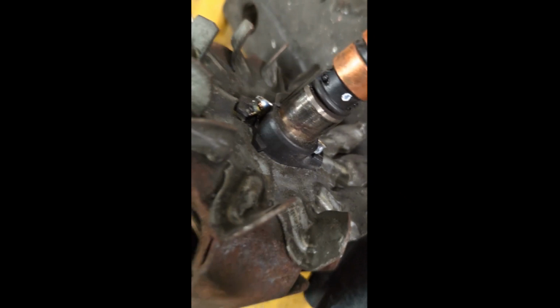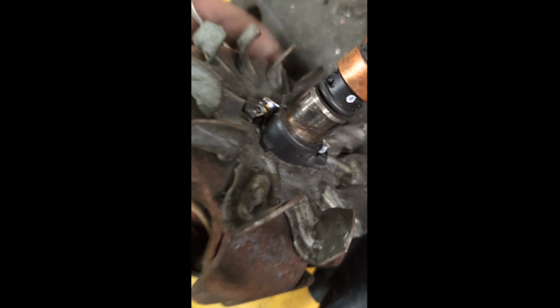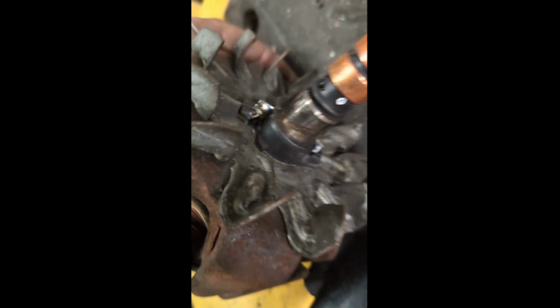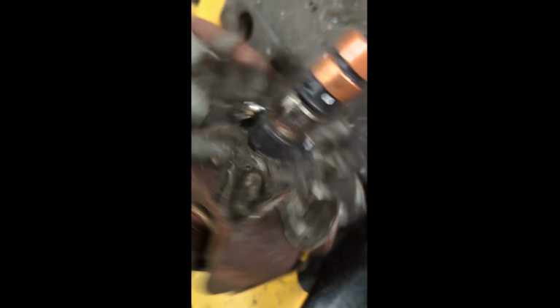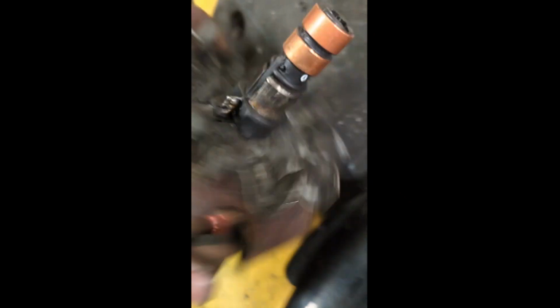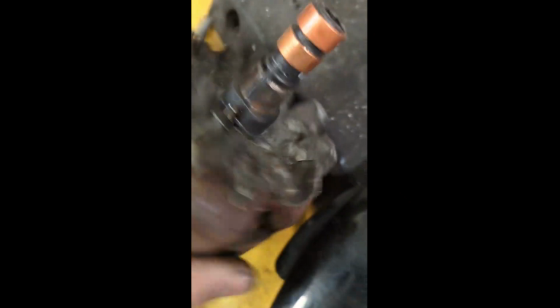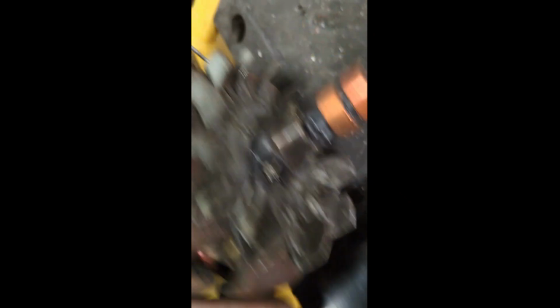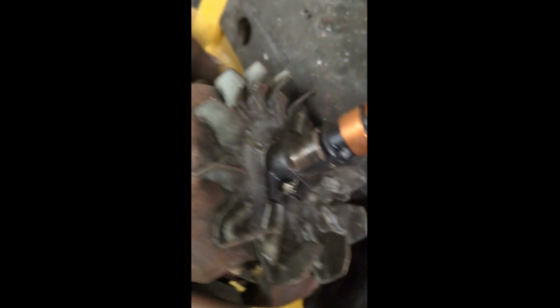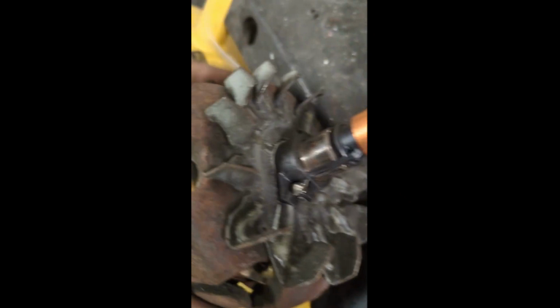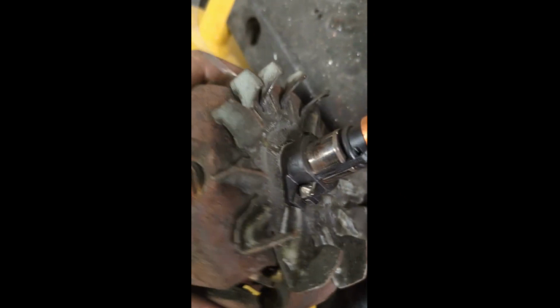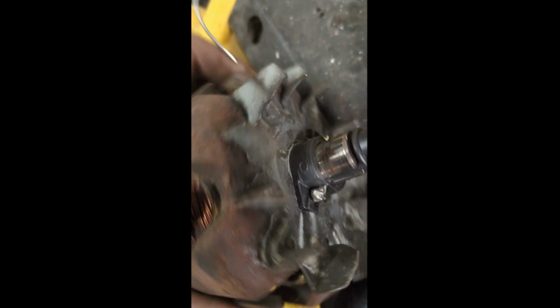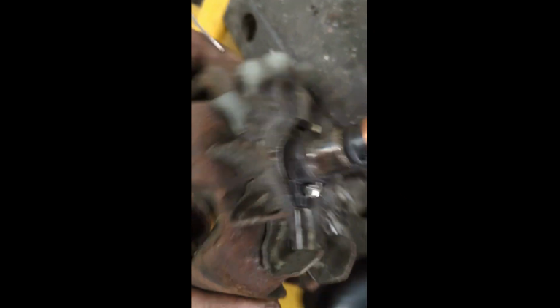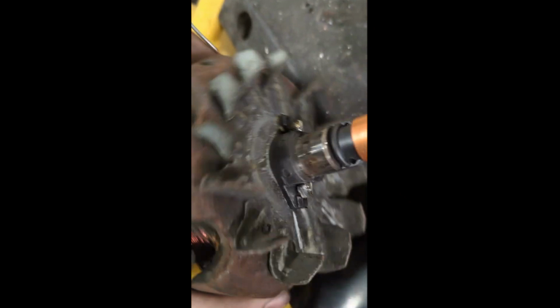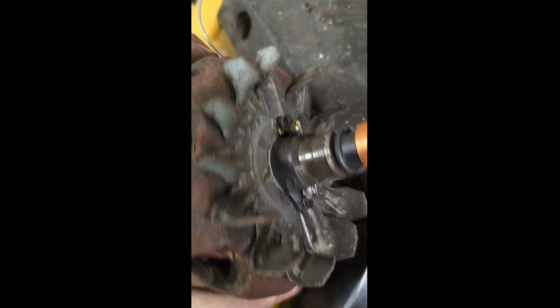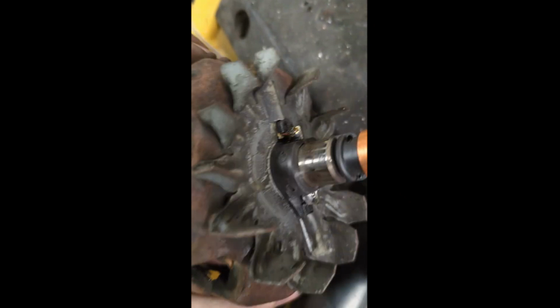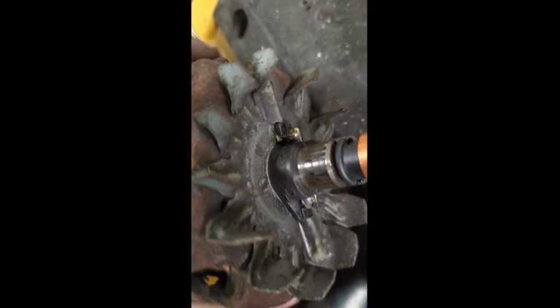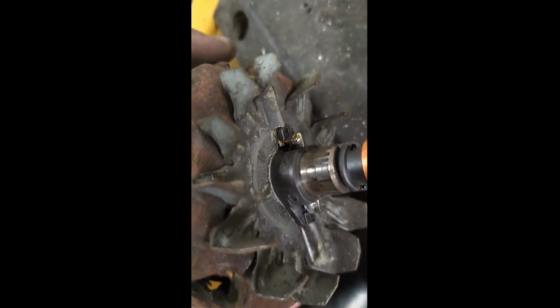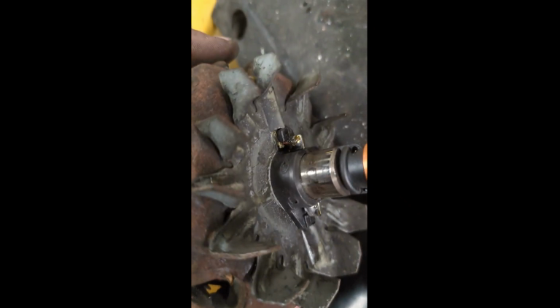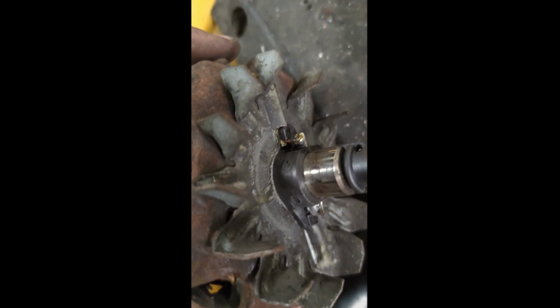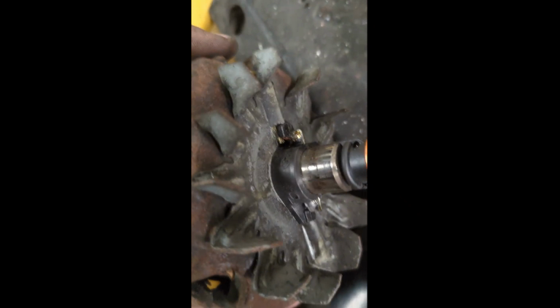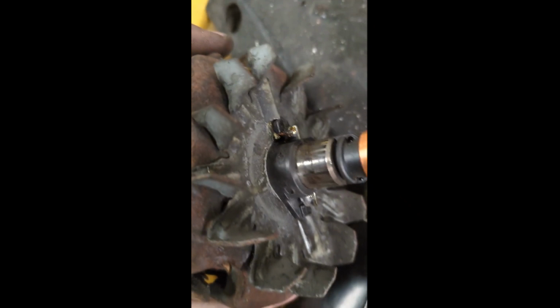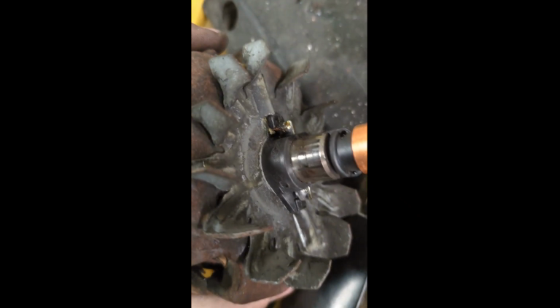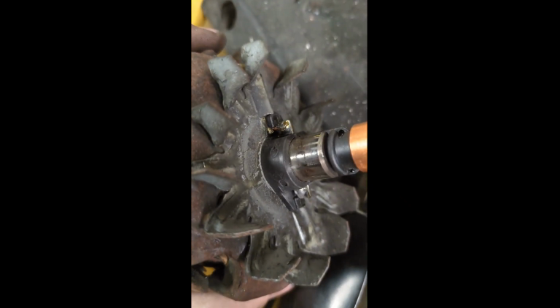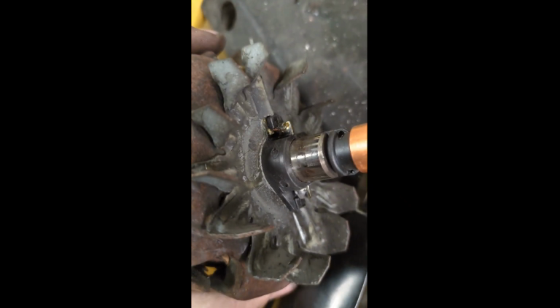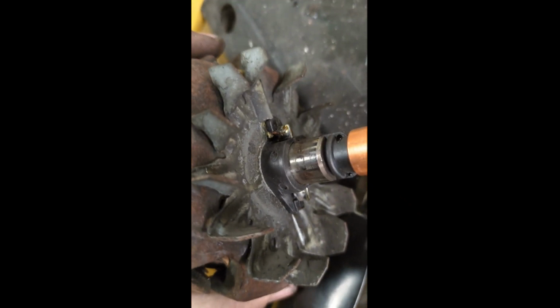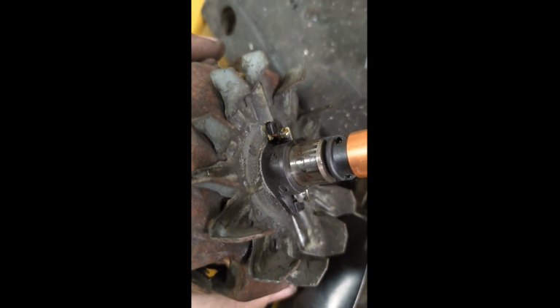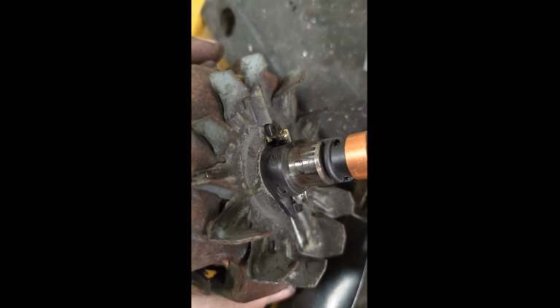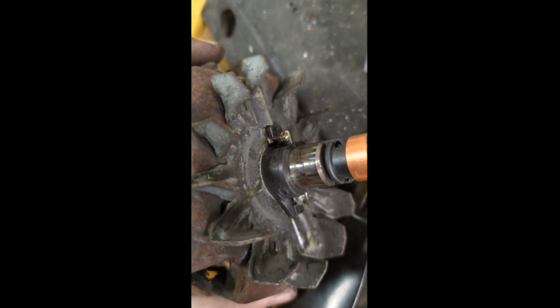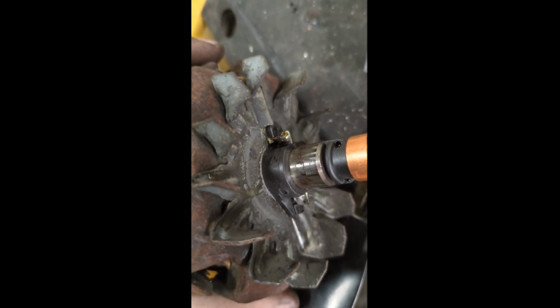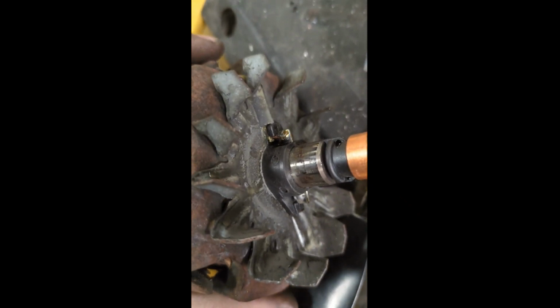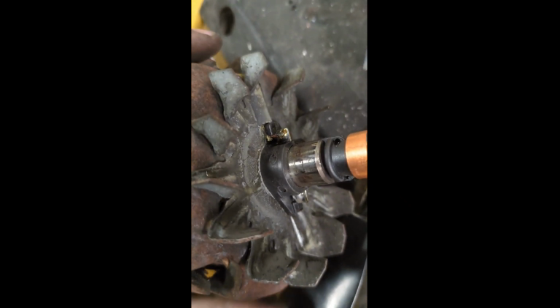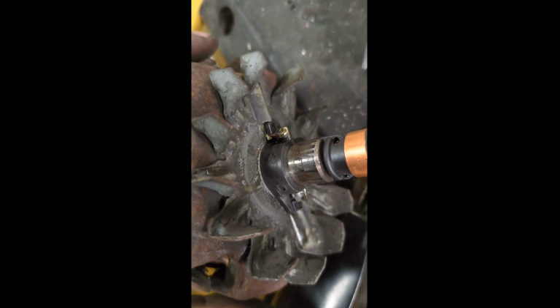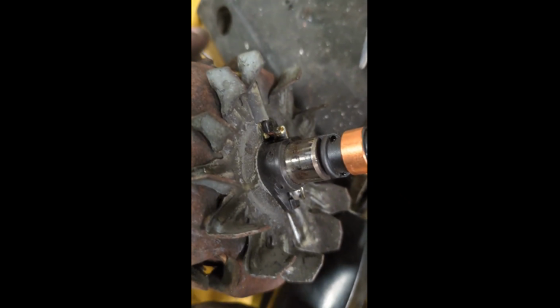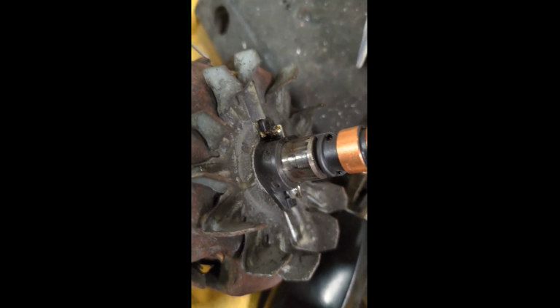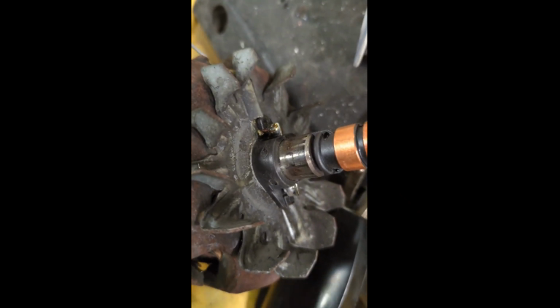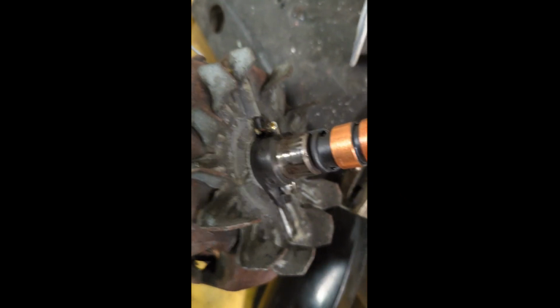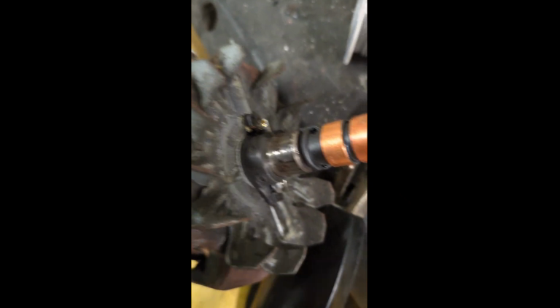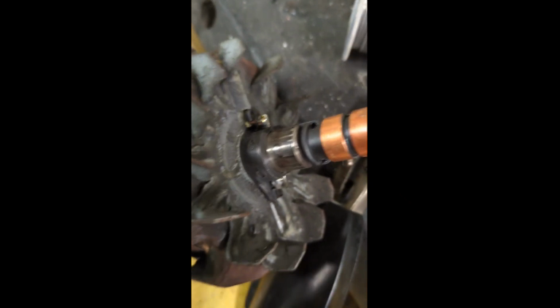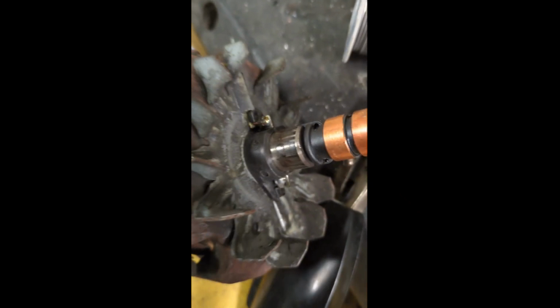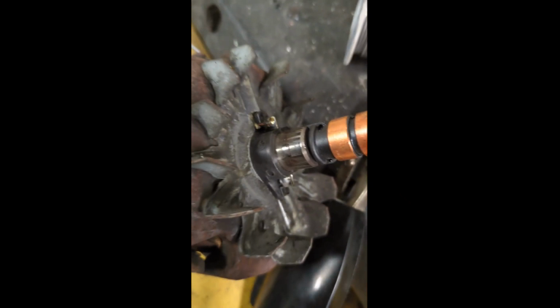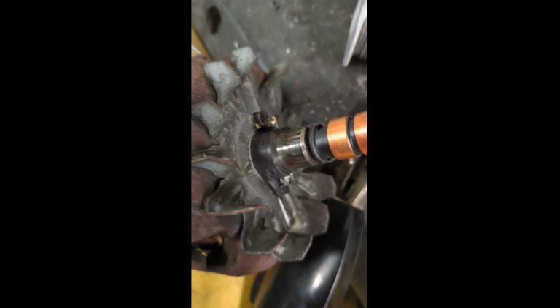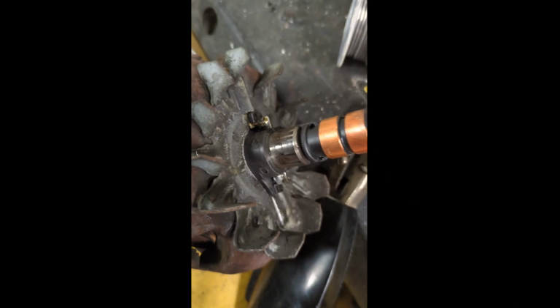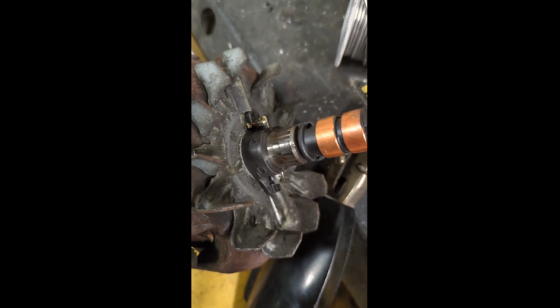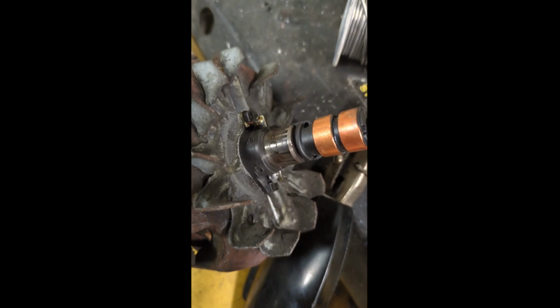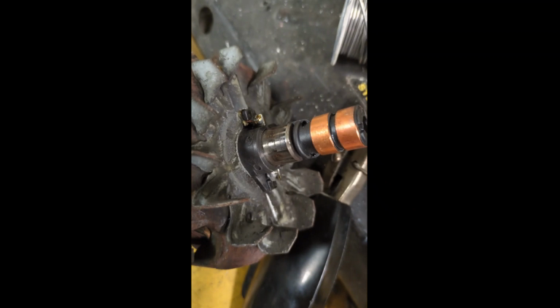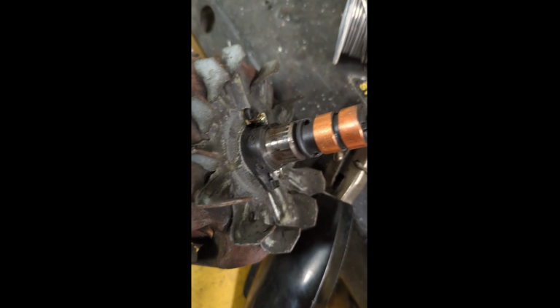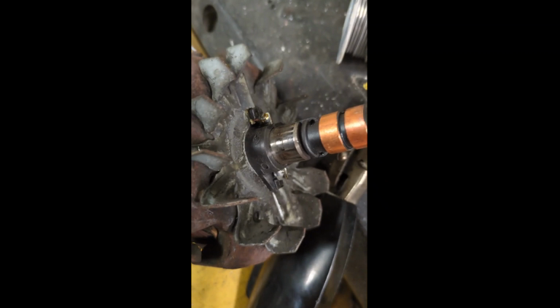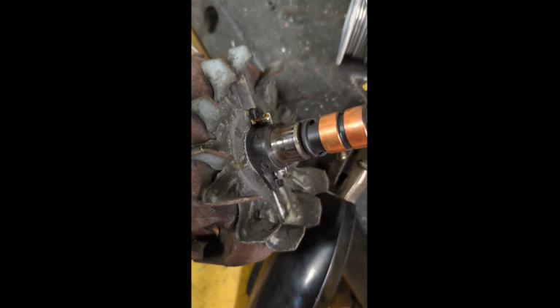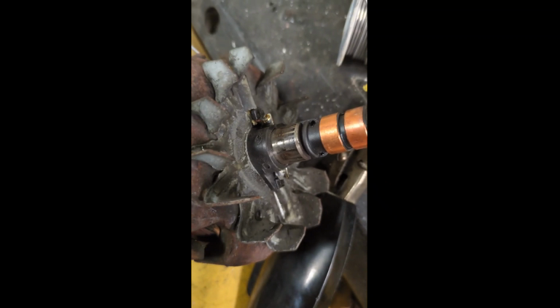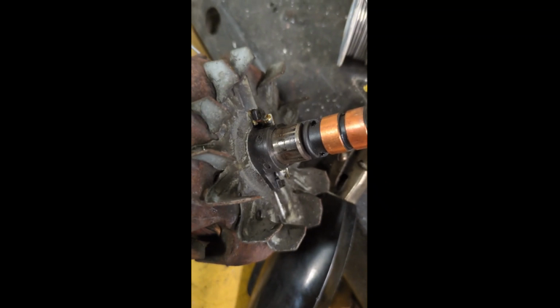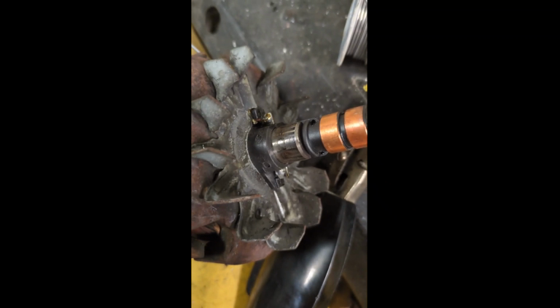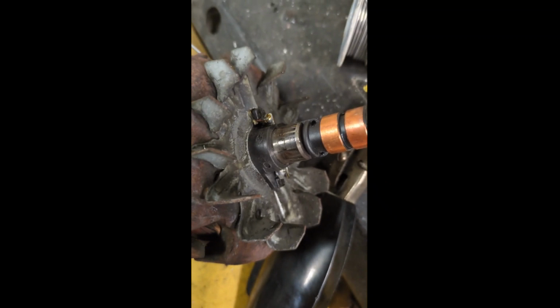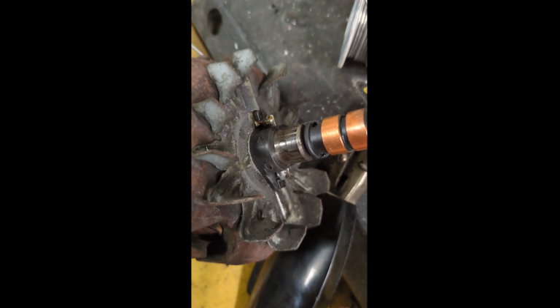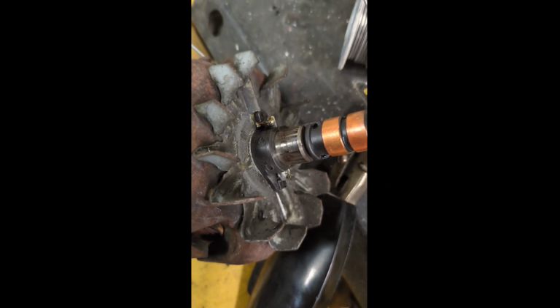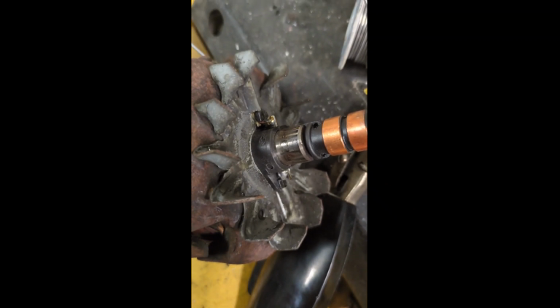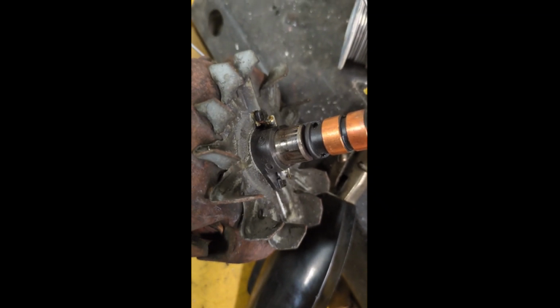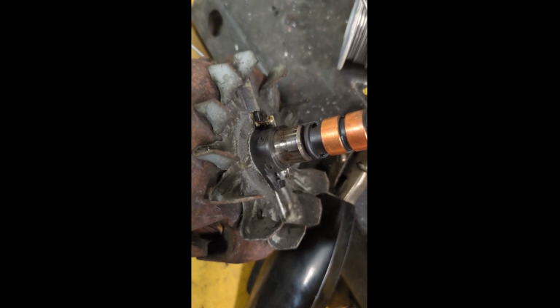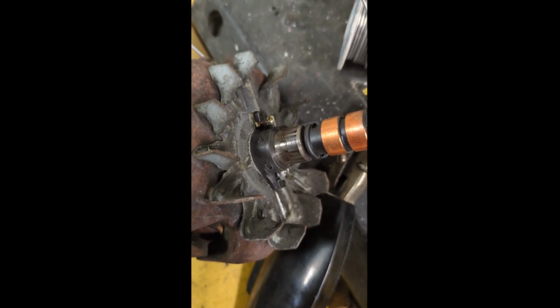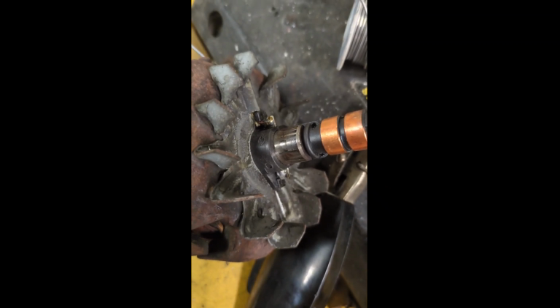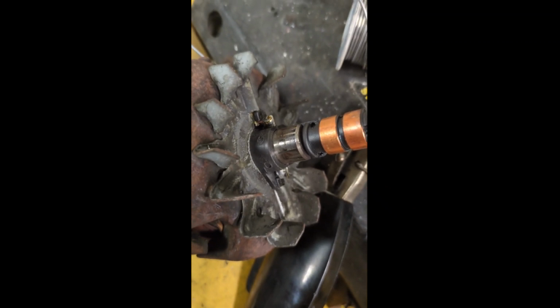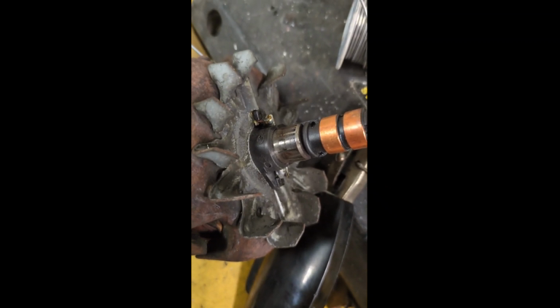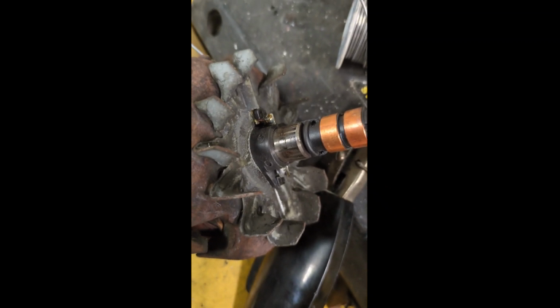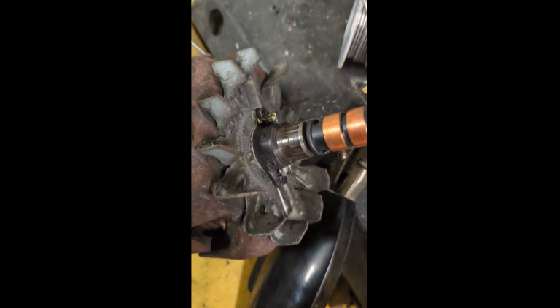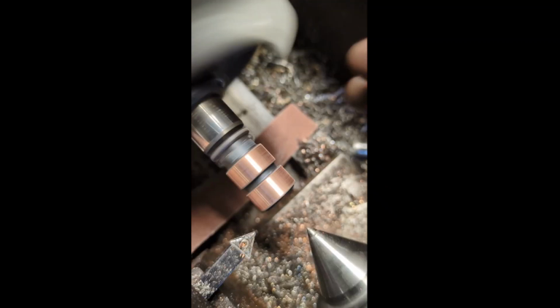It's nice and soldered — right there and right there. We're ready for the next step.